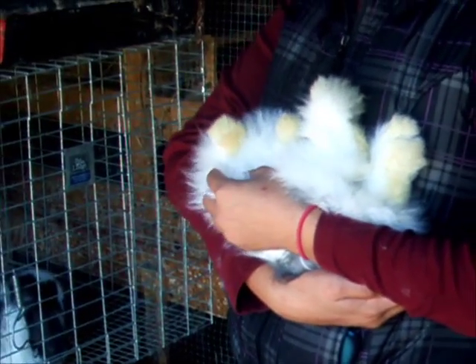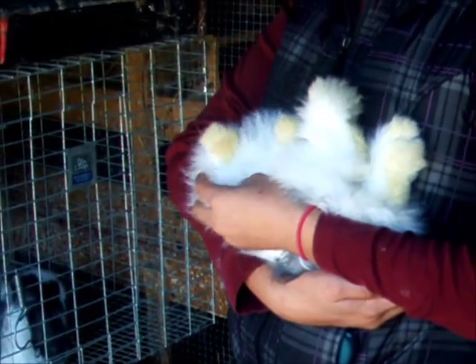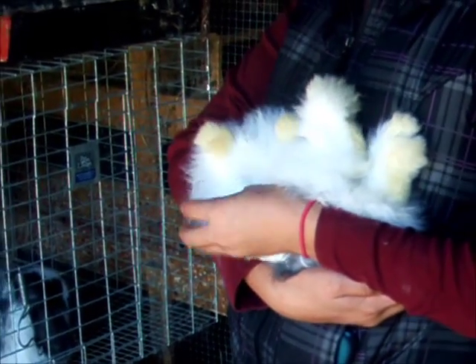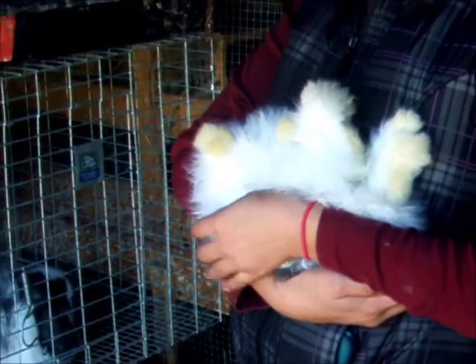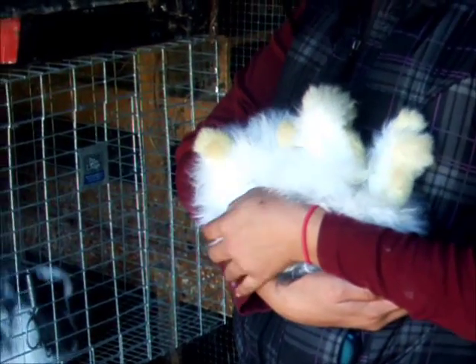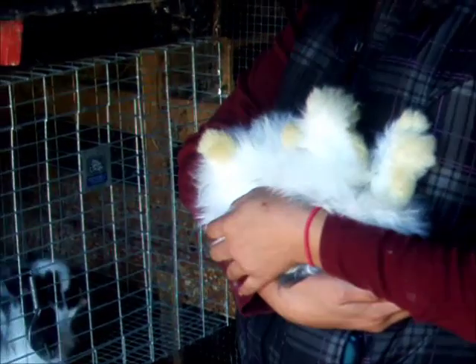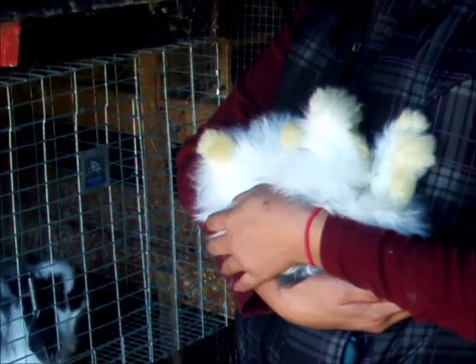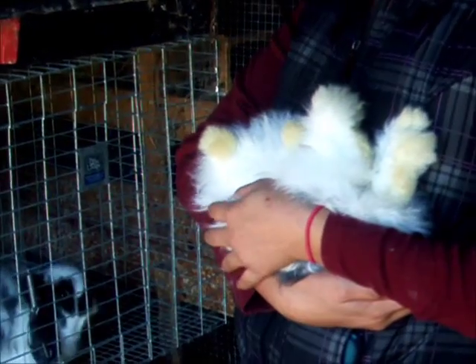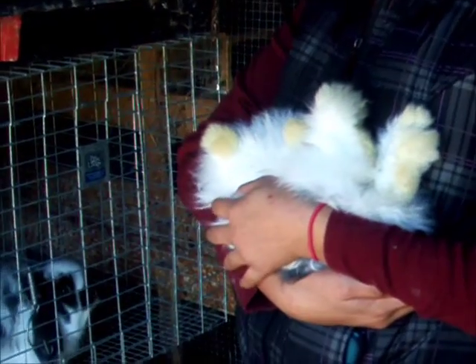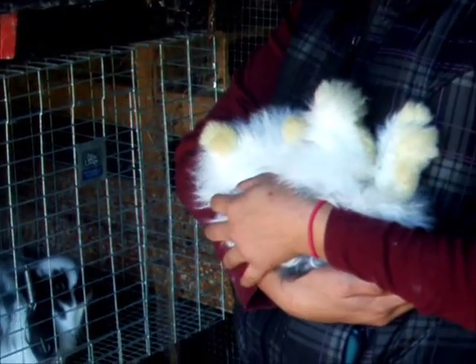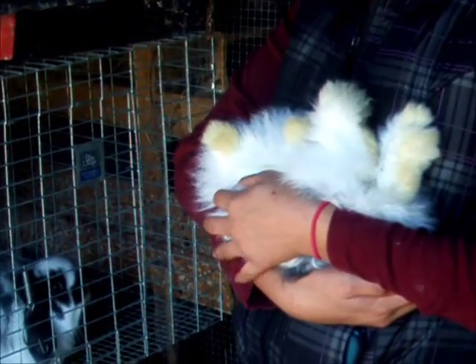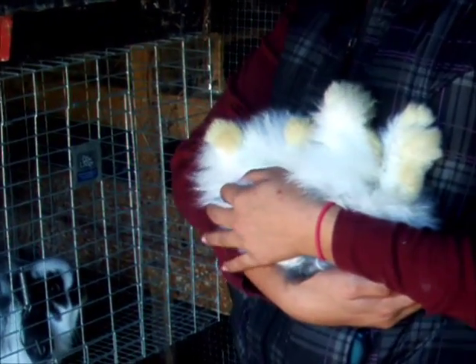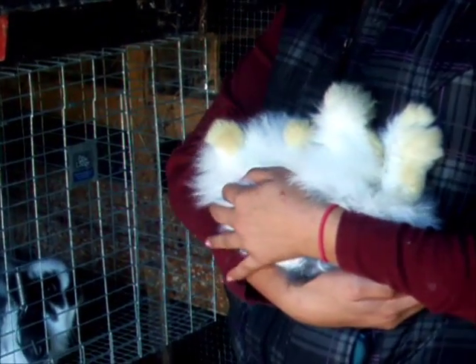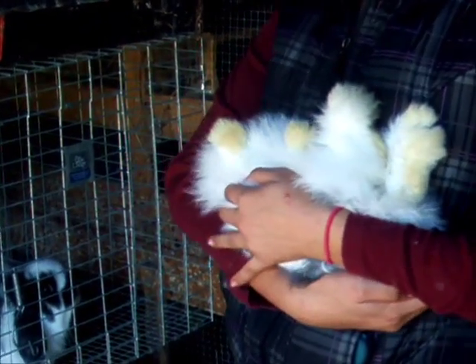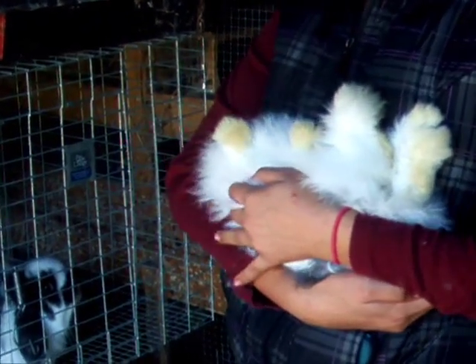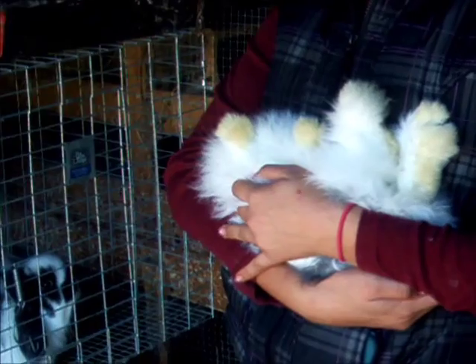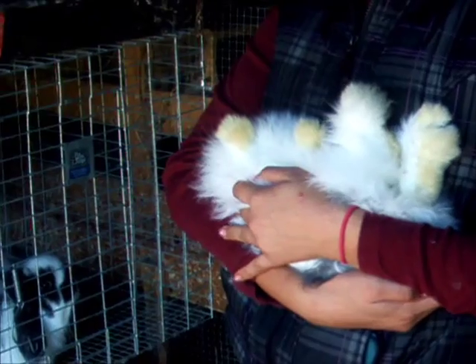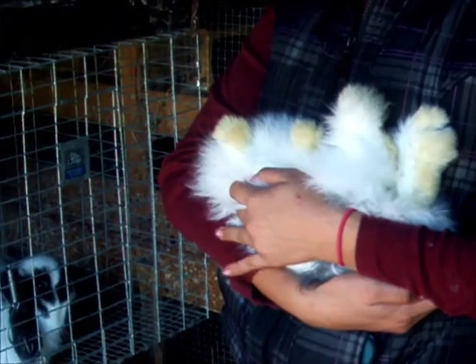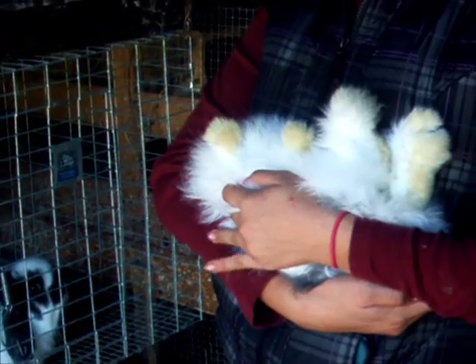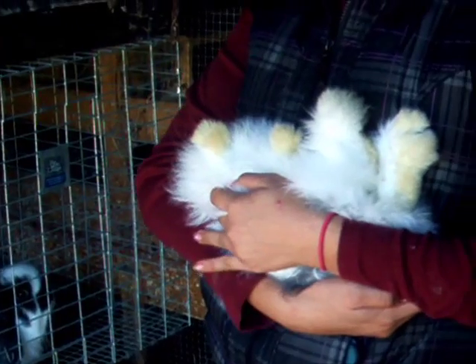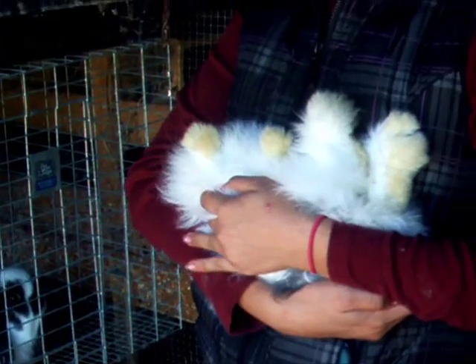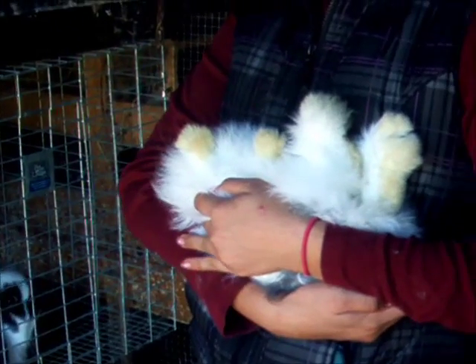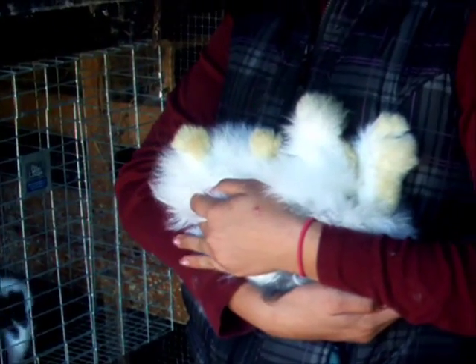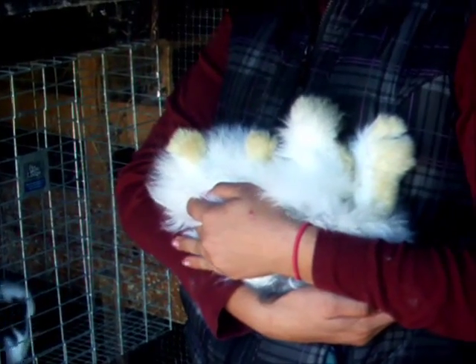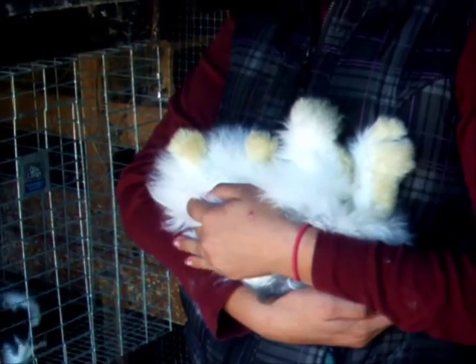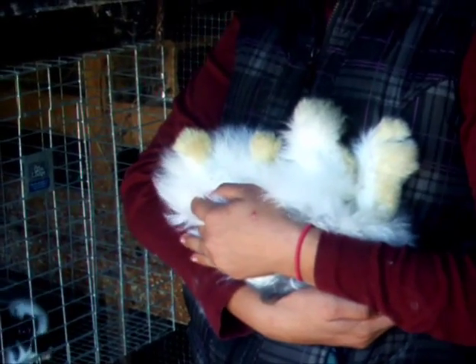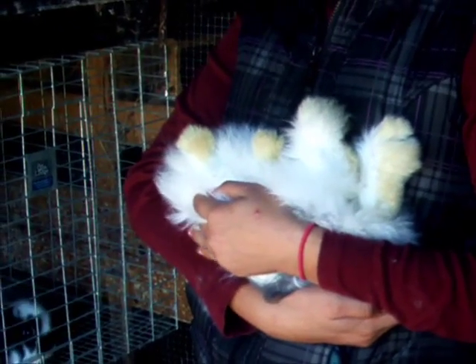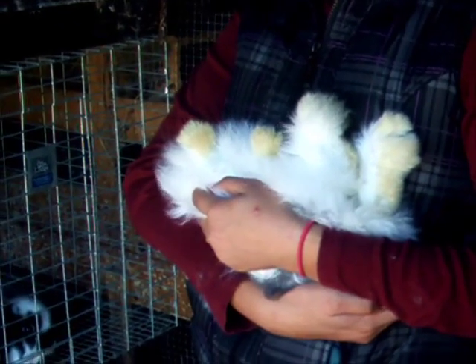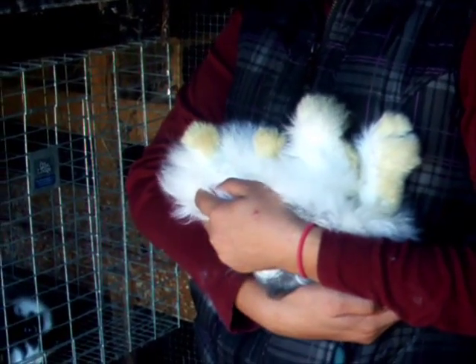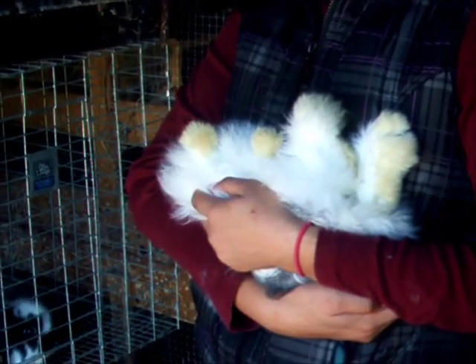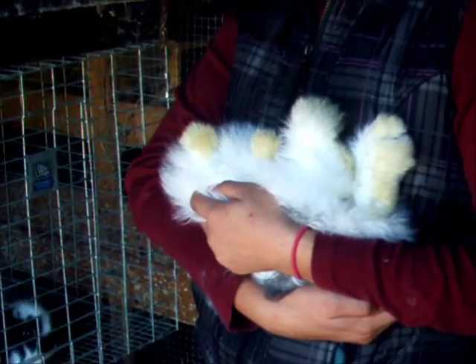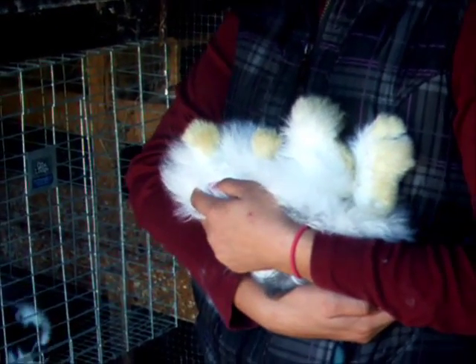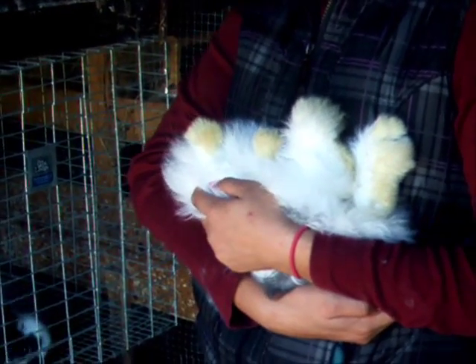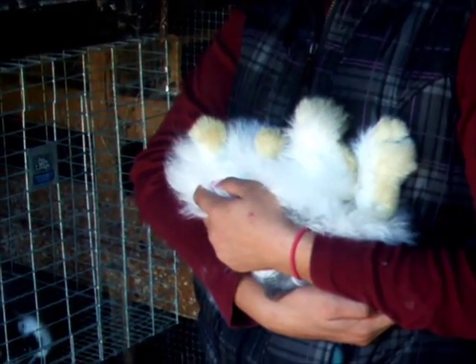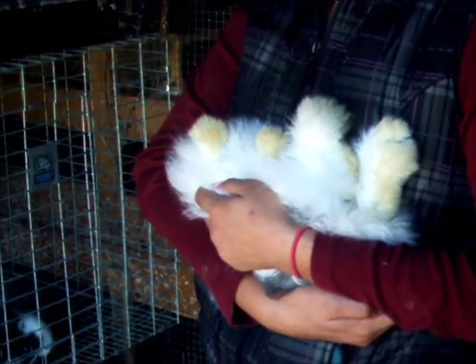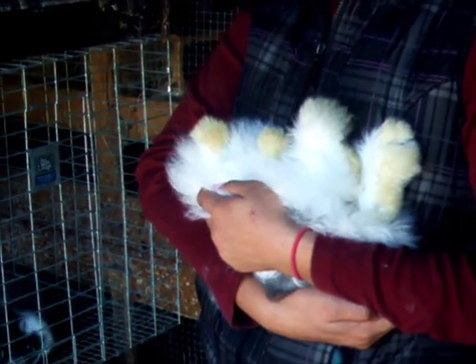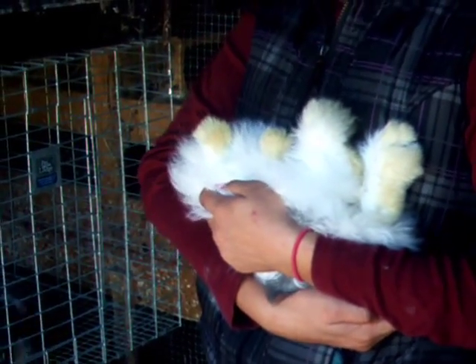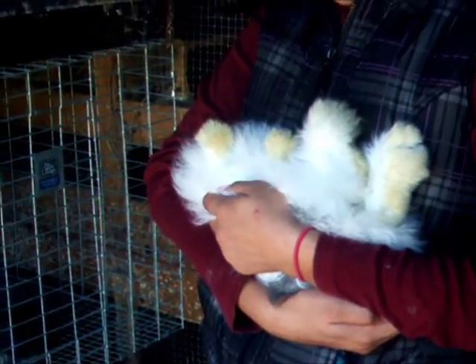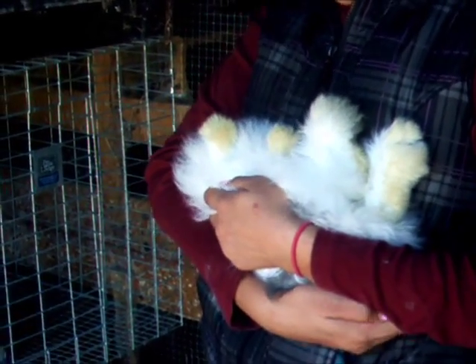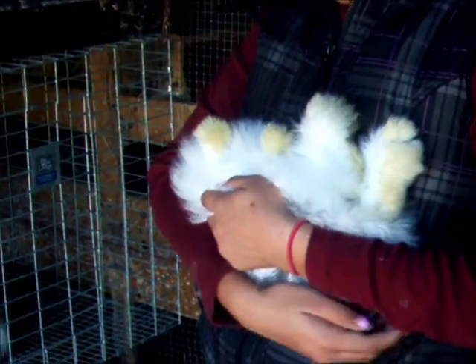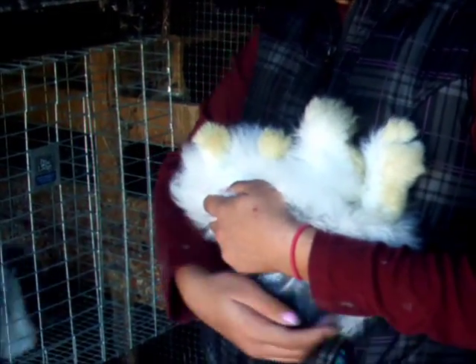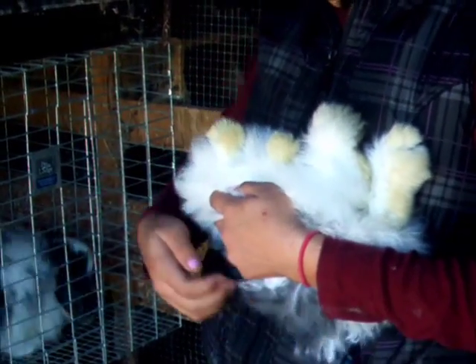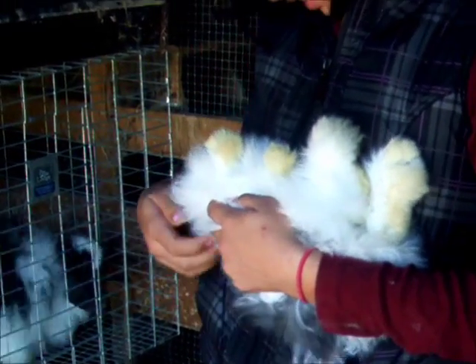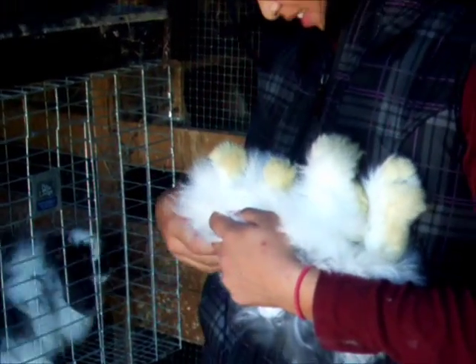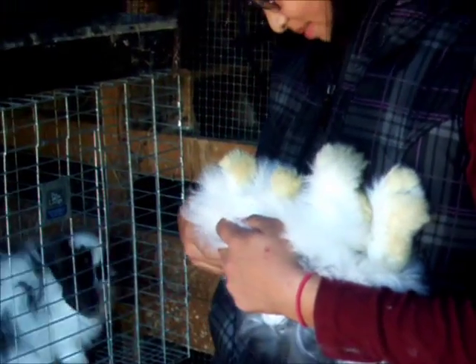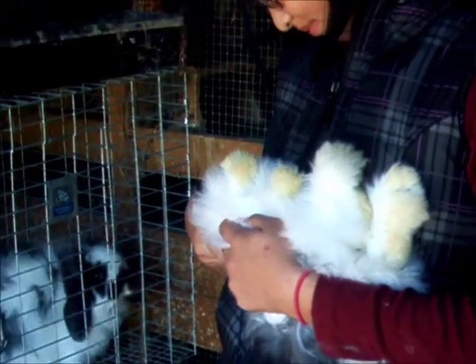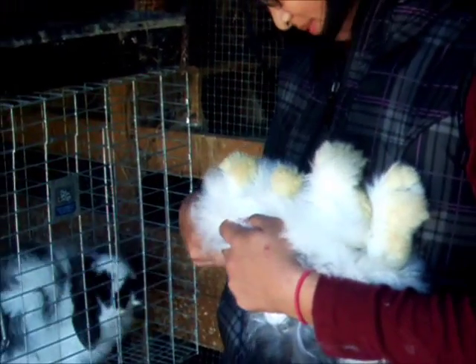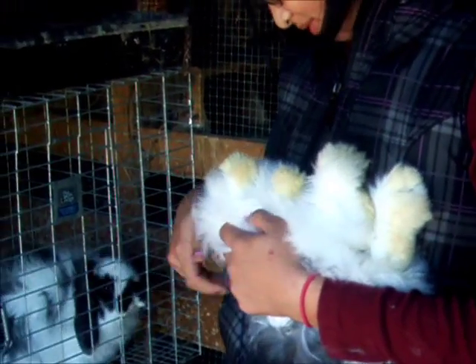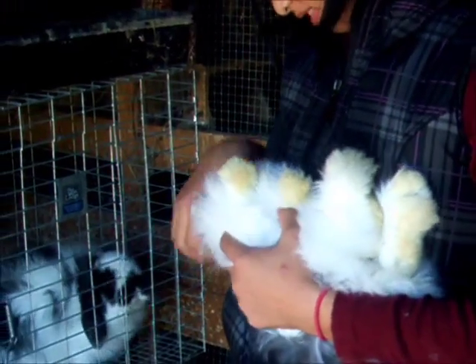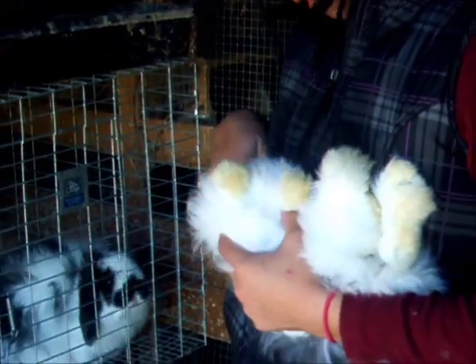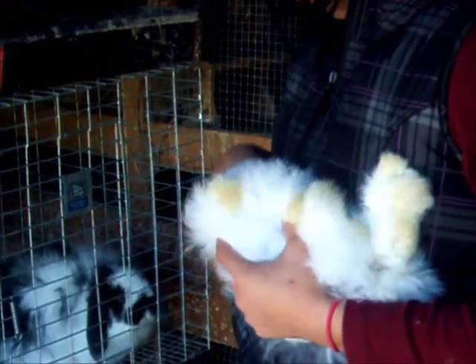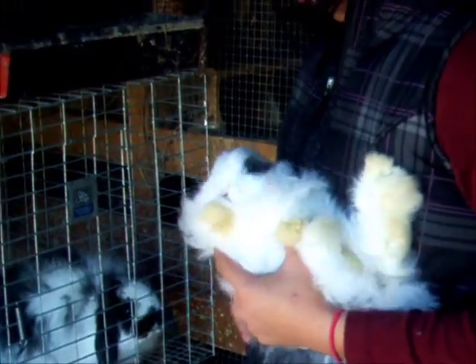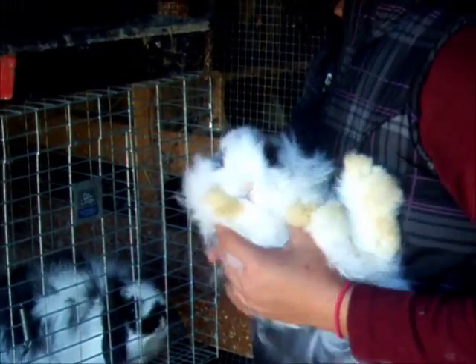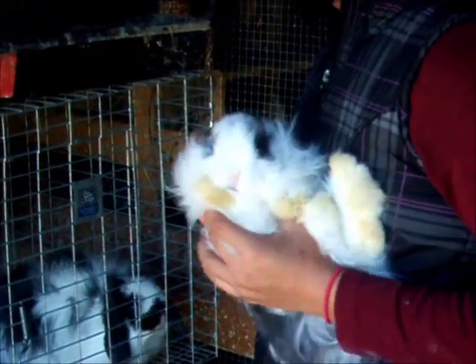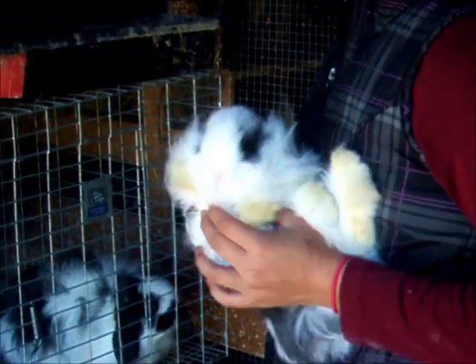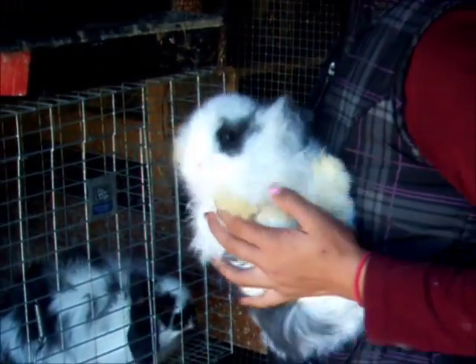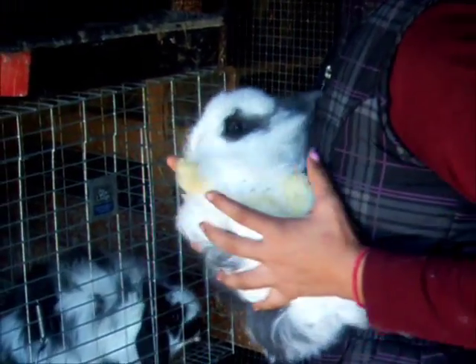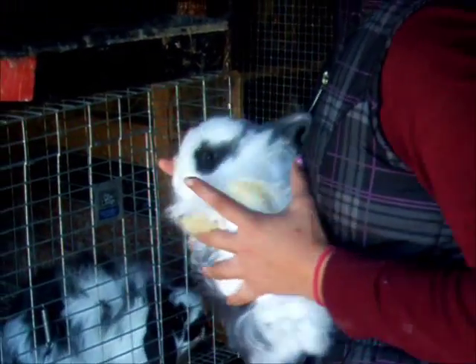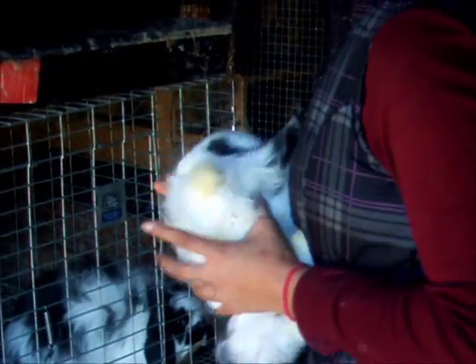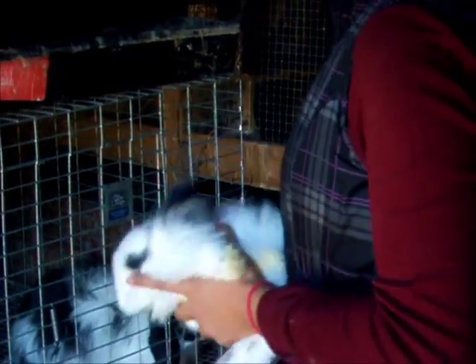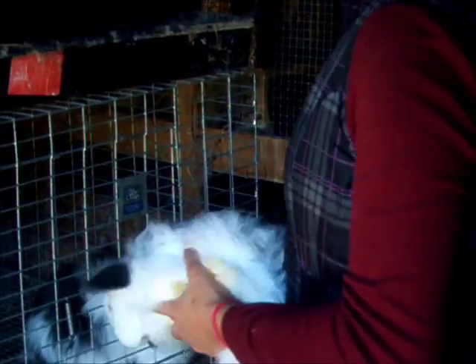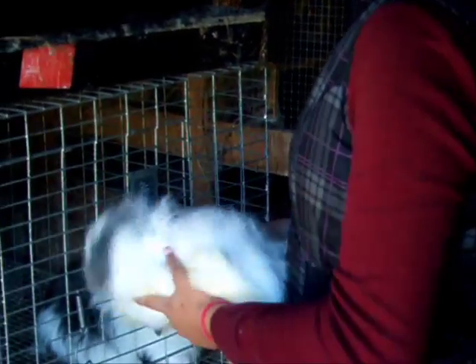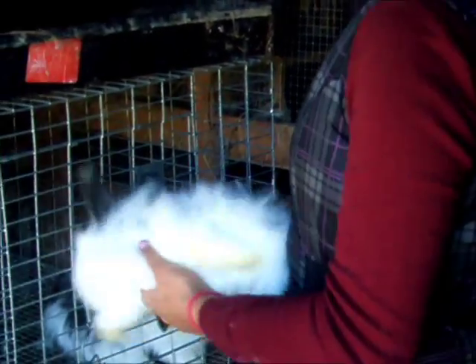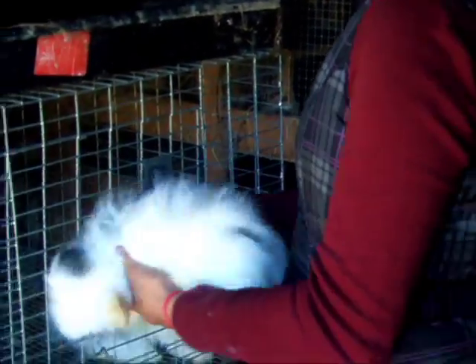All you see is feet — little fluffy feet. Okay guys, really signing off now.